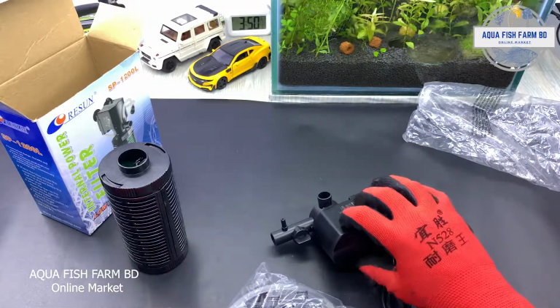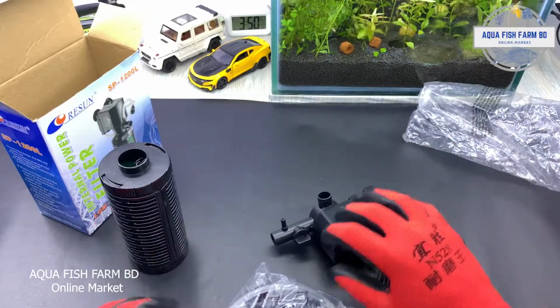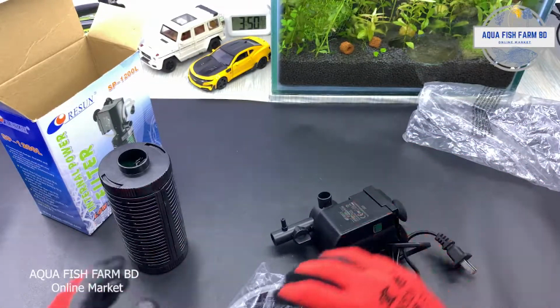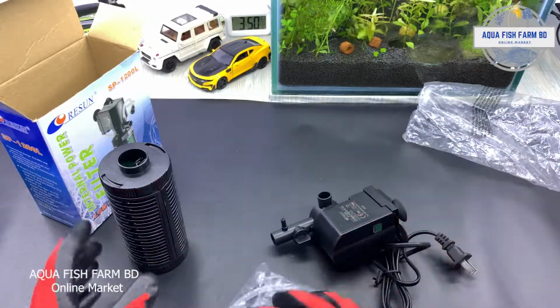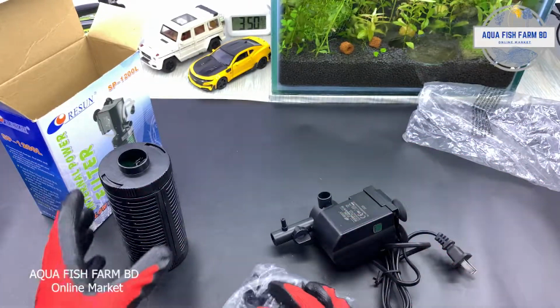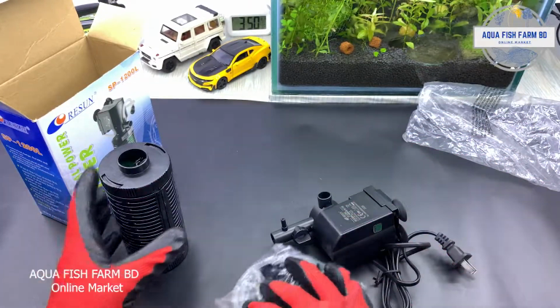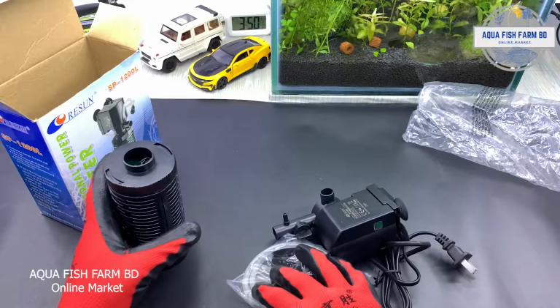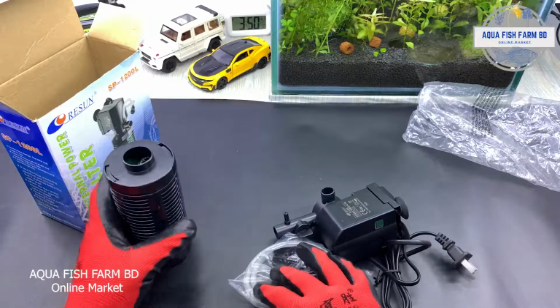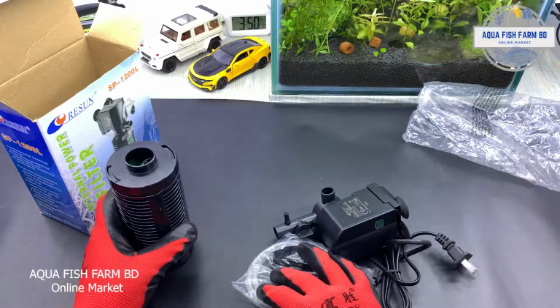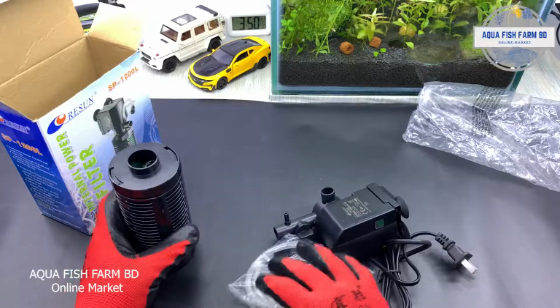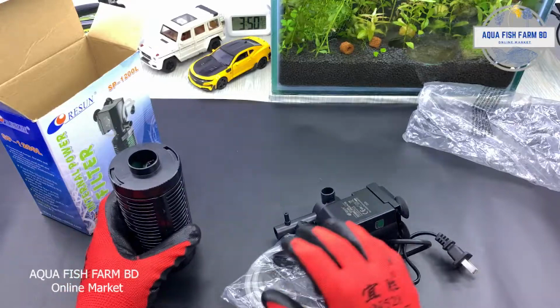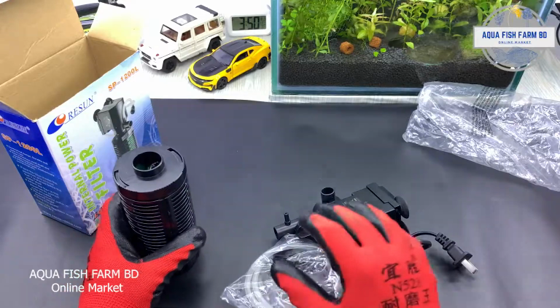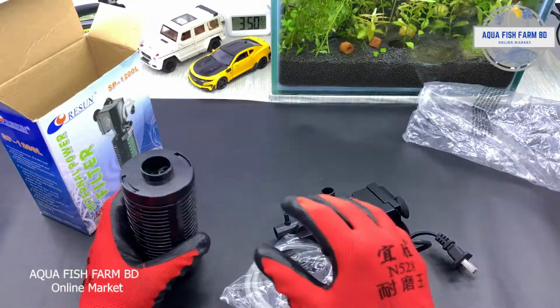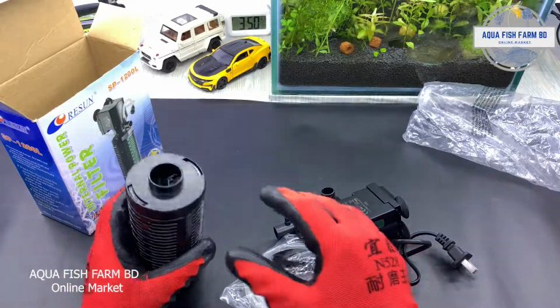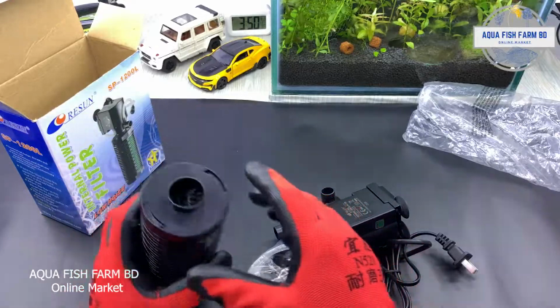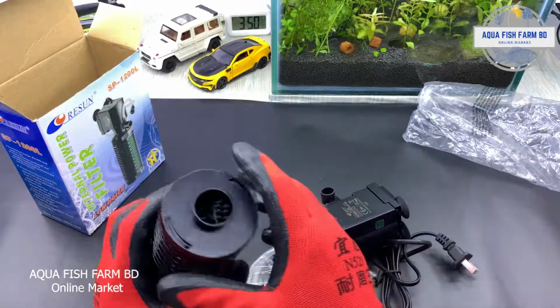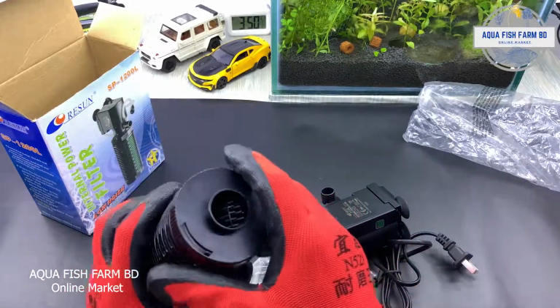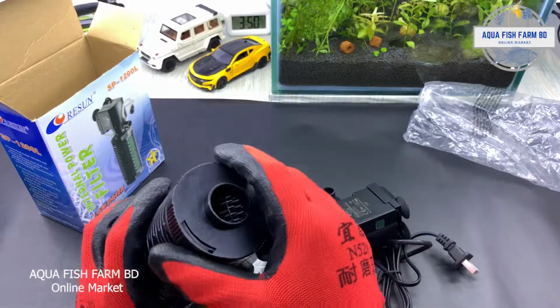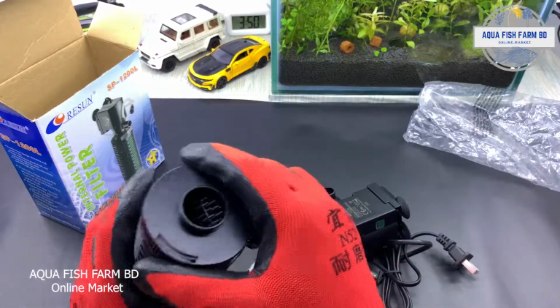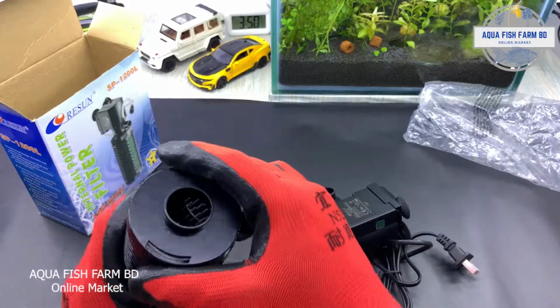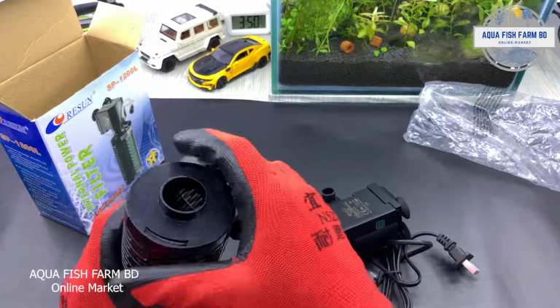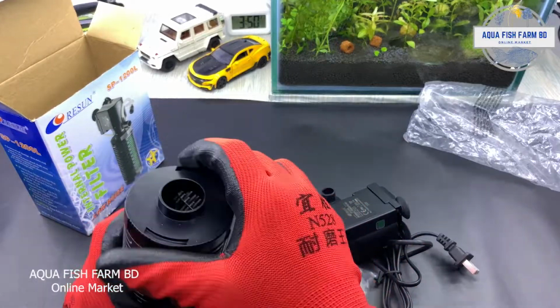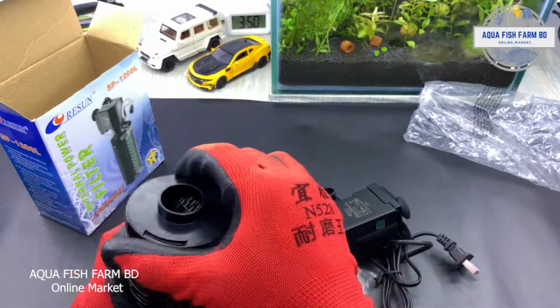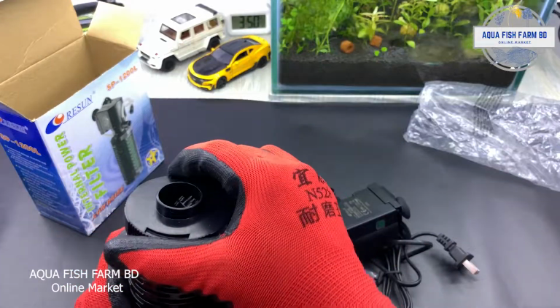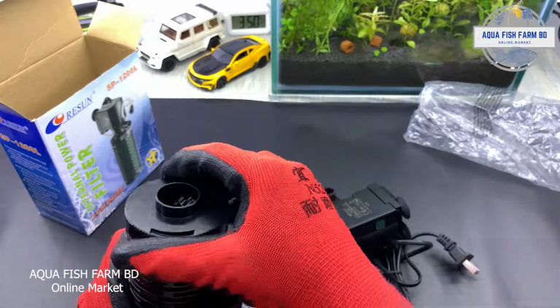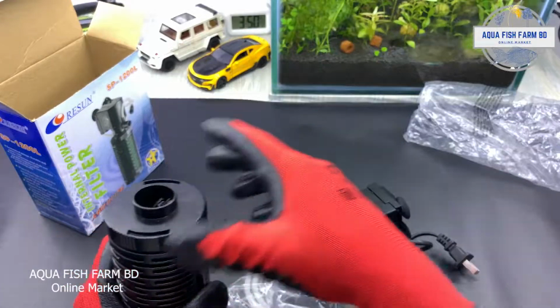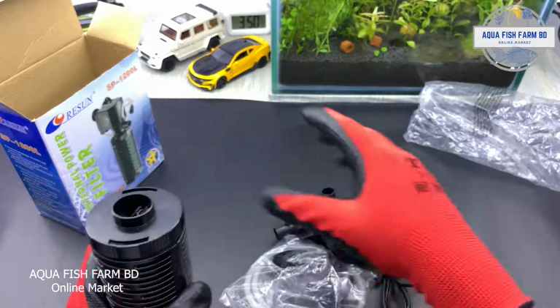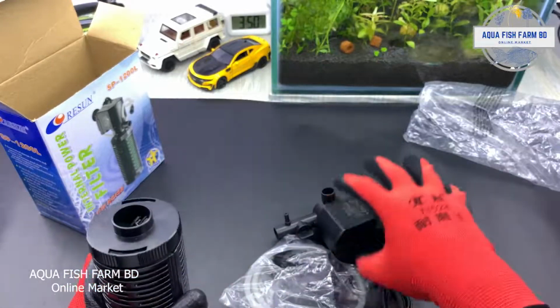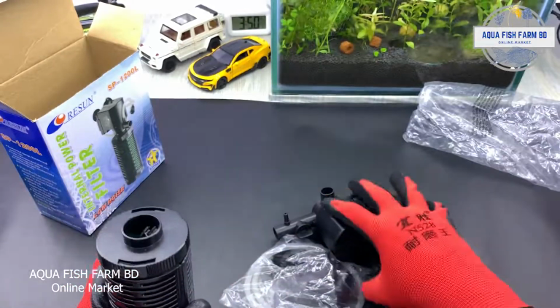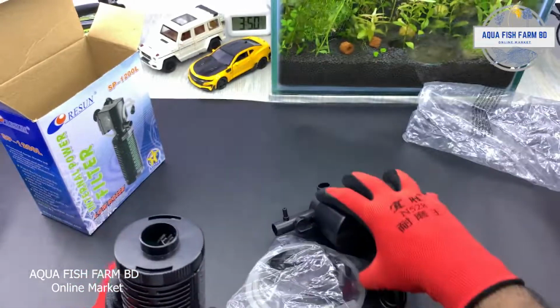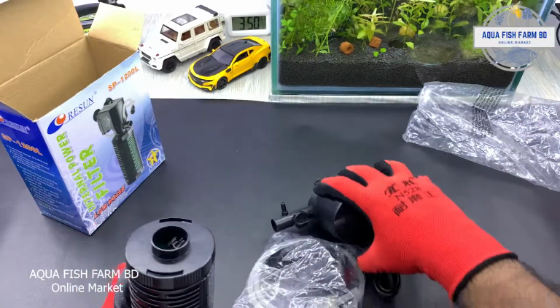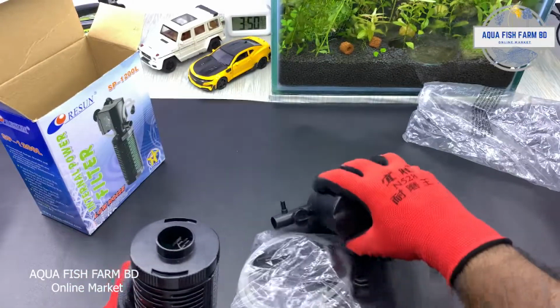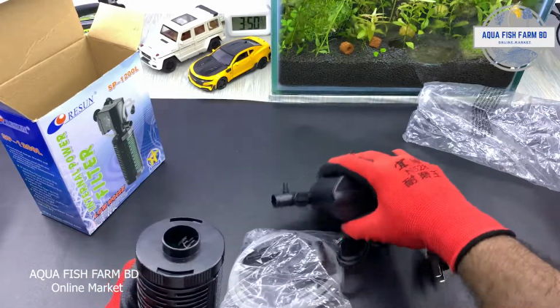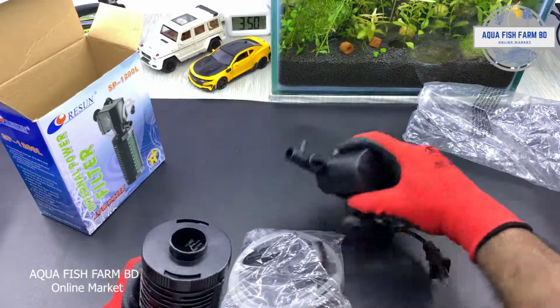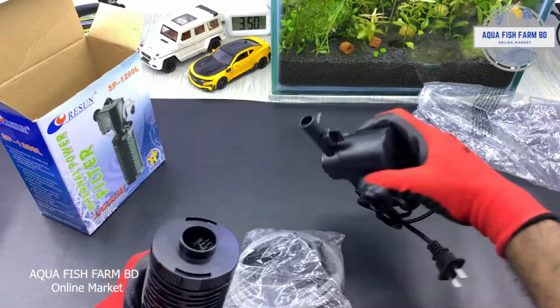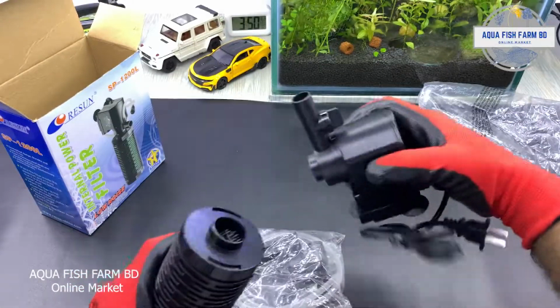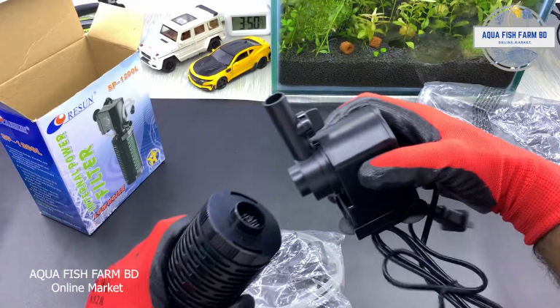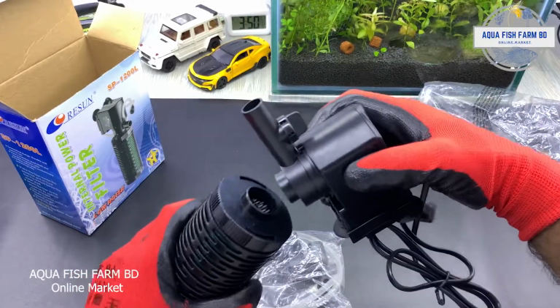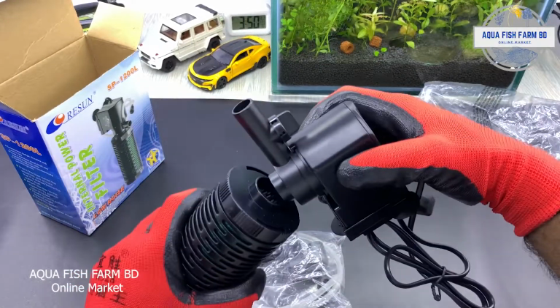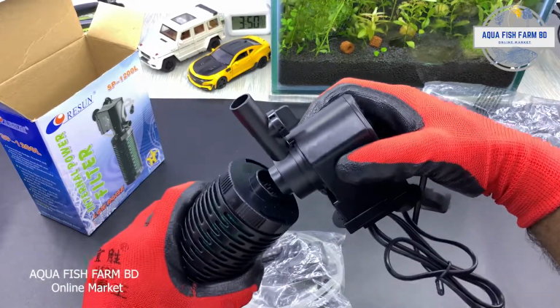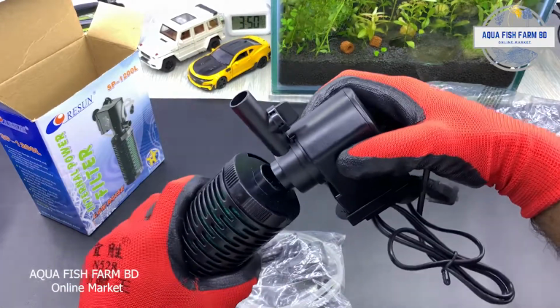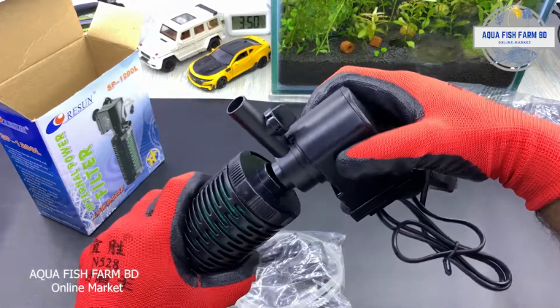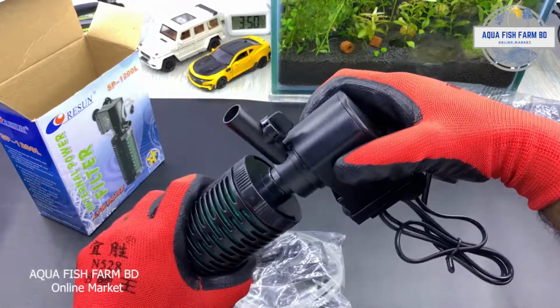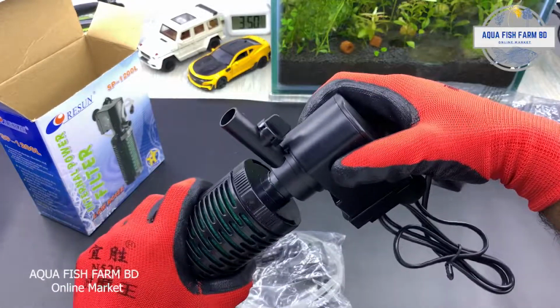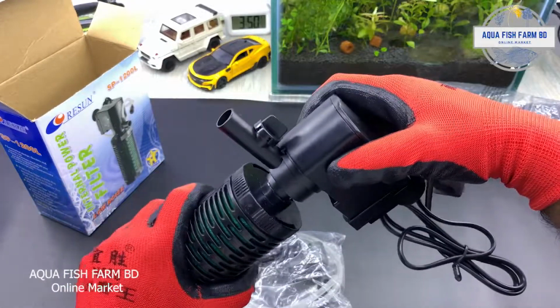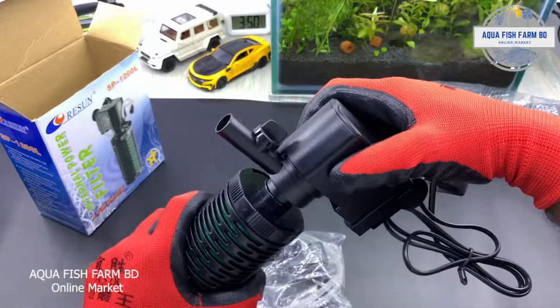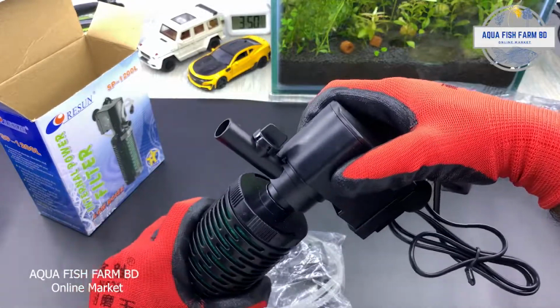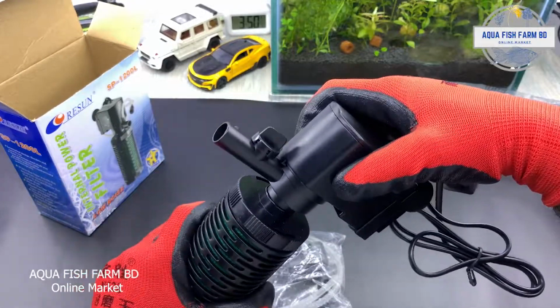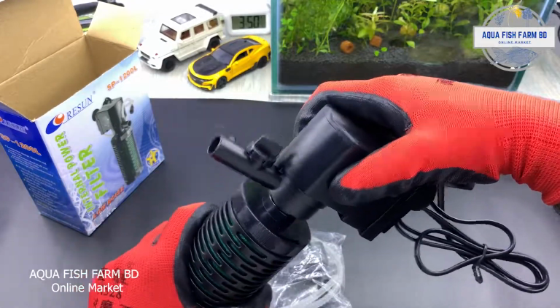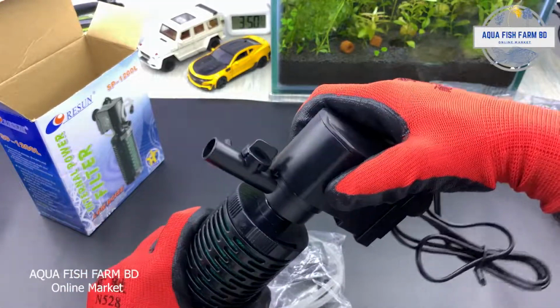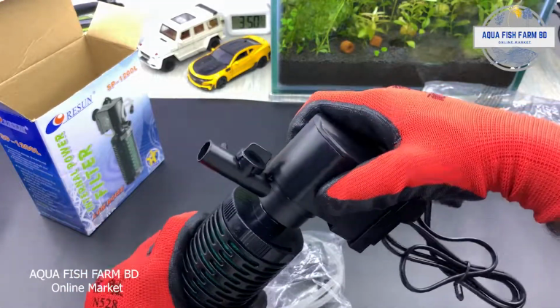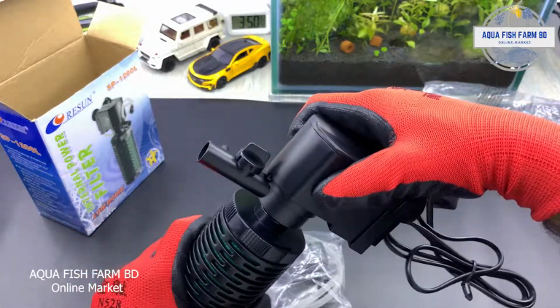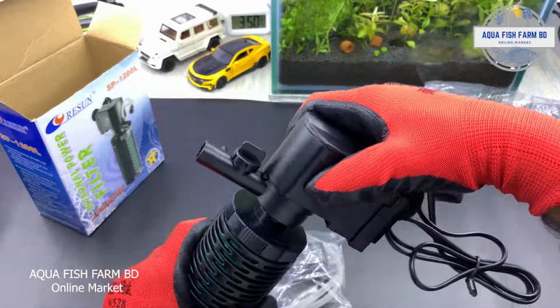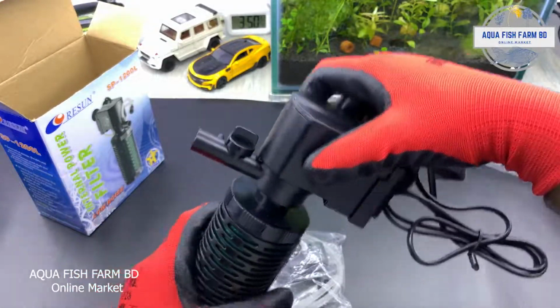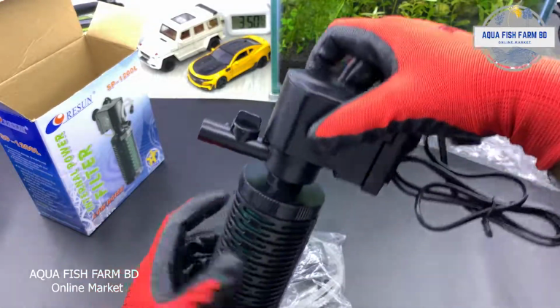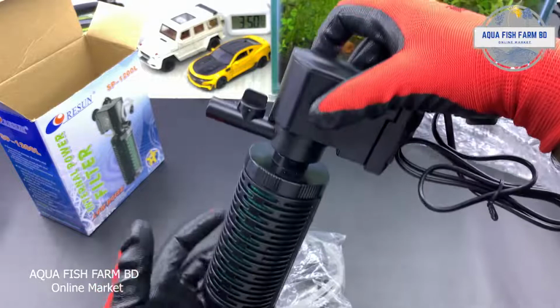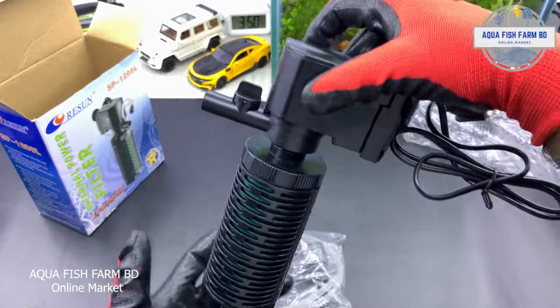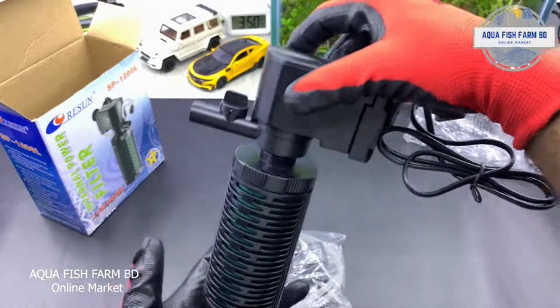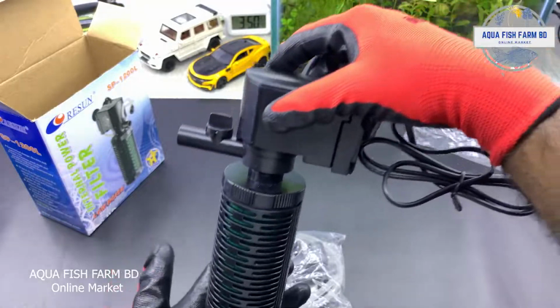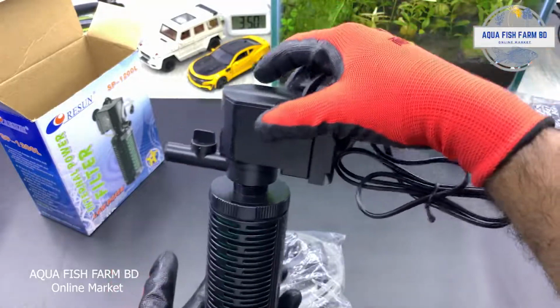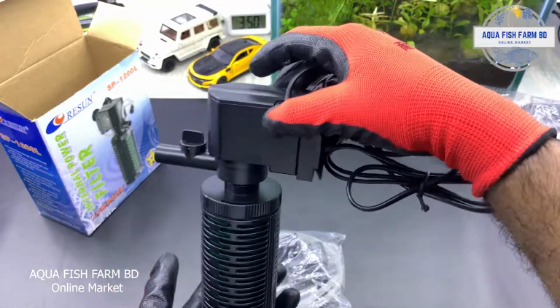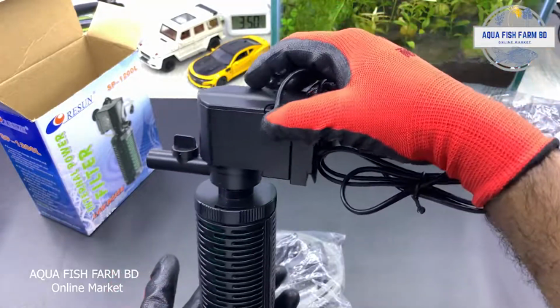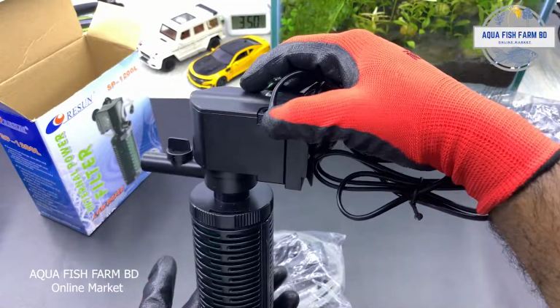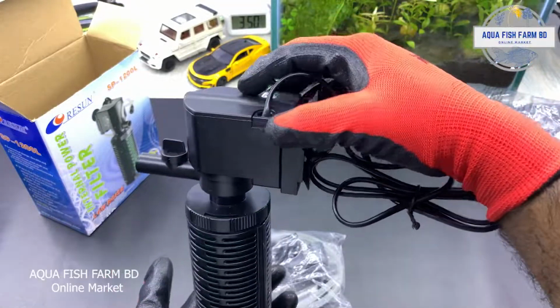This is the filter option. We have a filter that we have to use. We have a power filter.